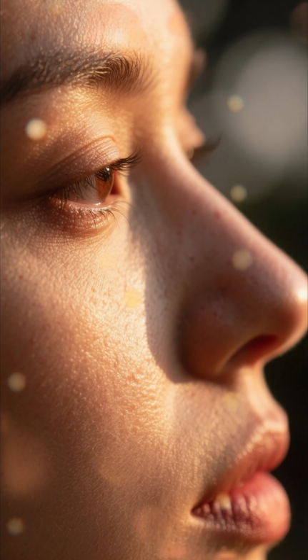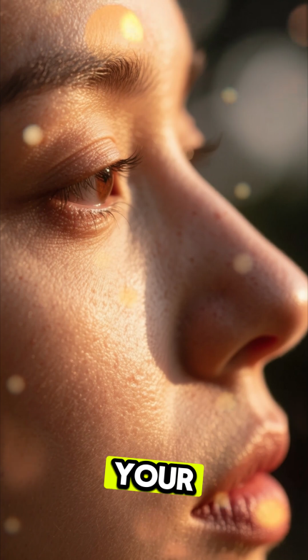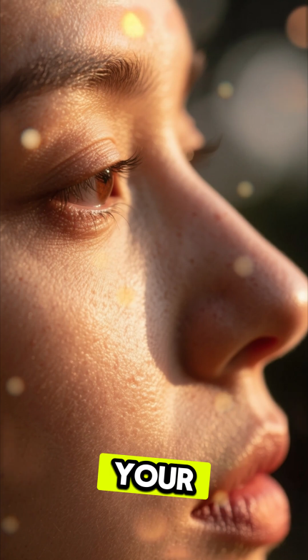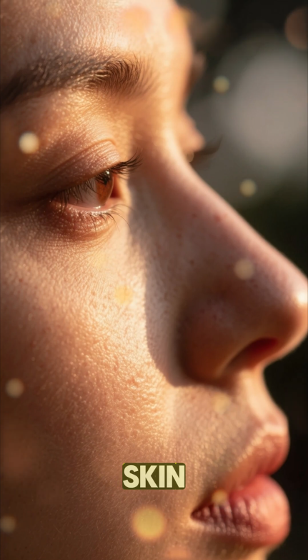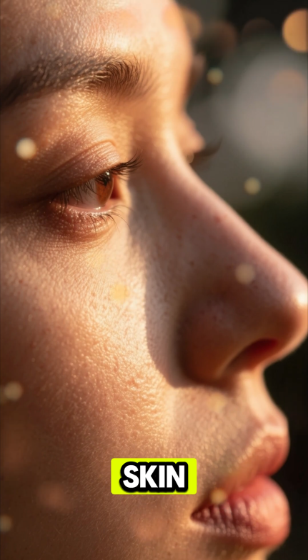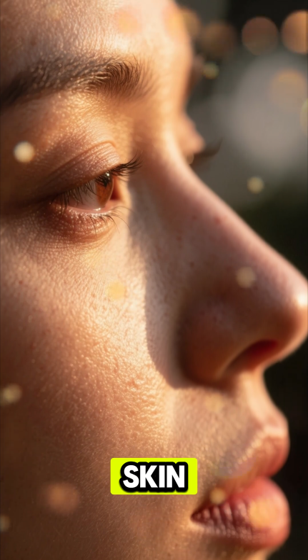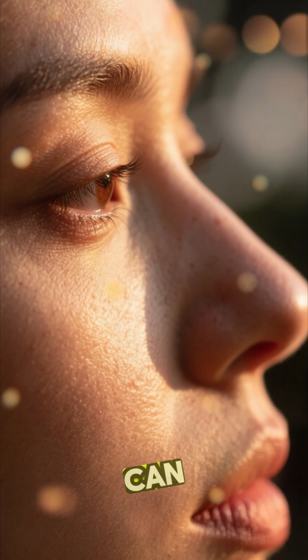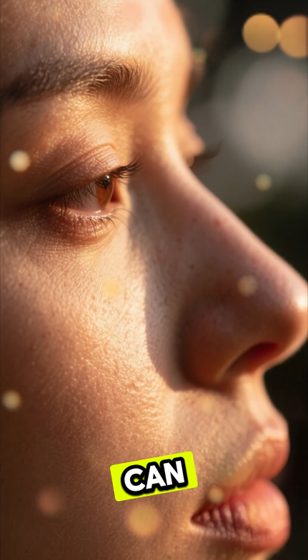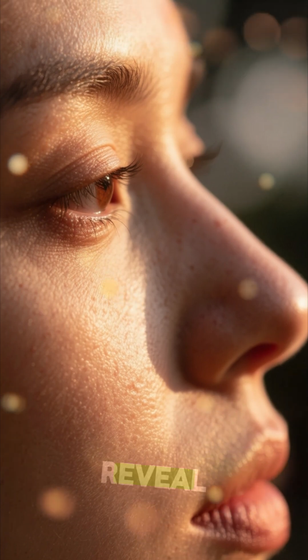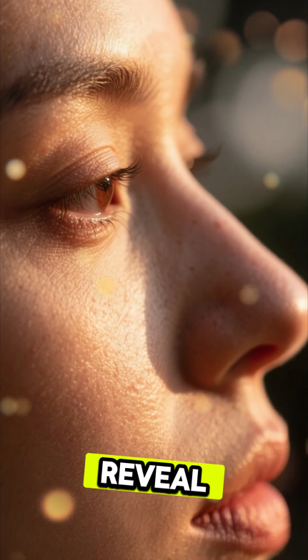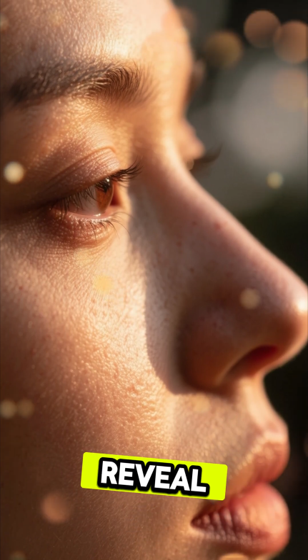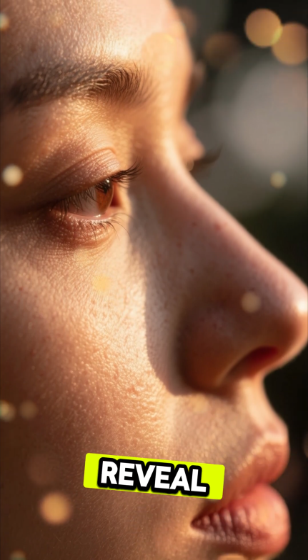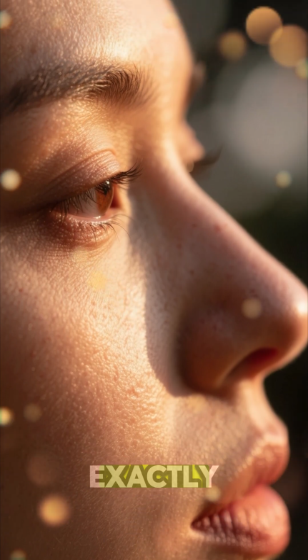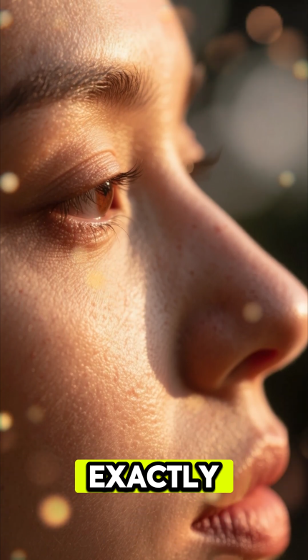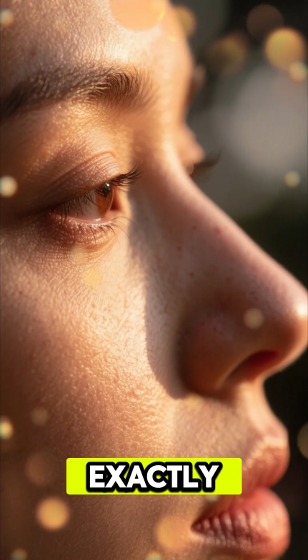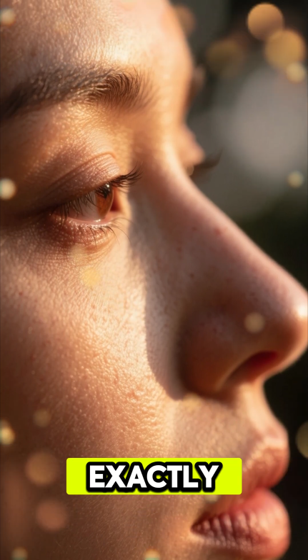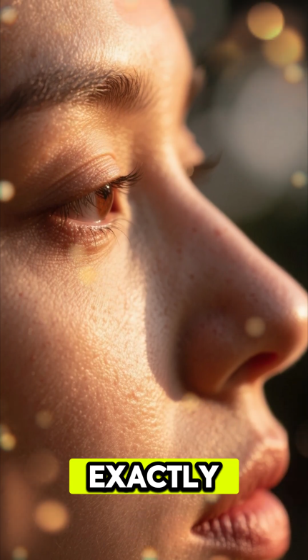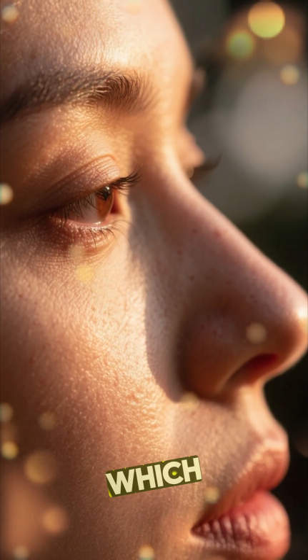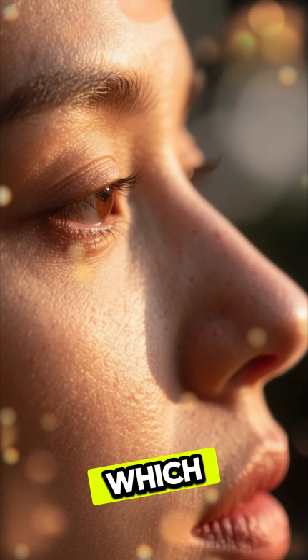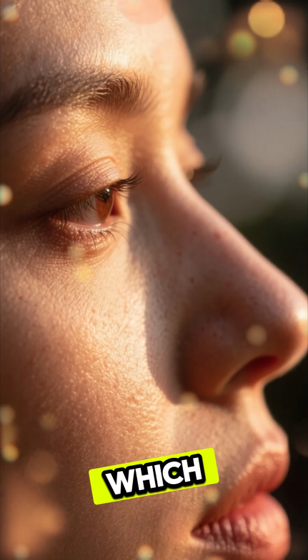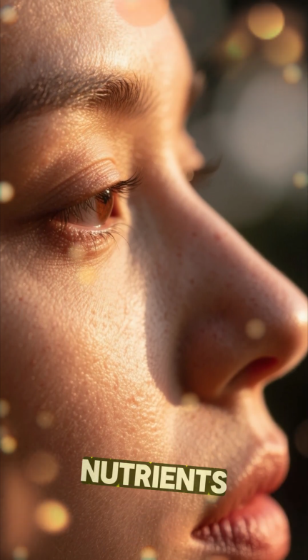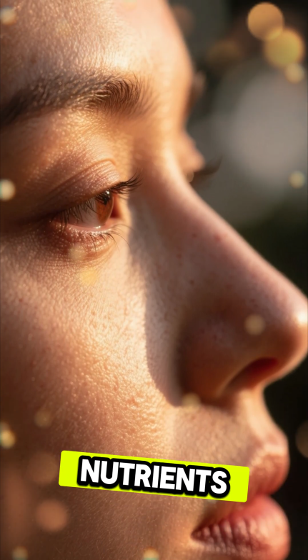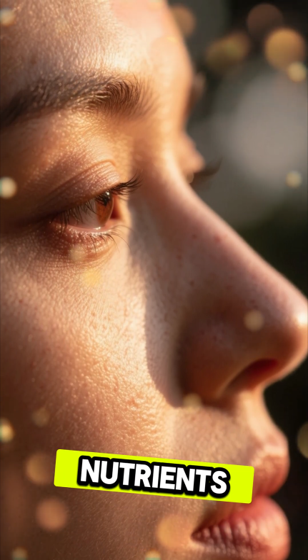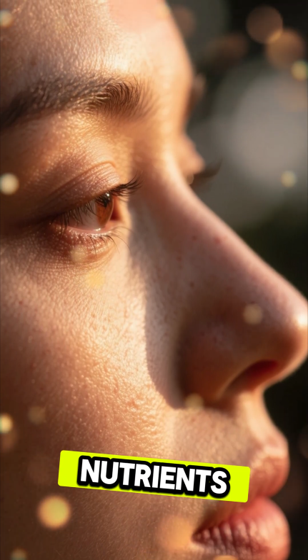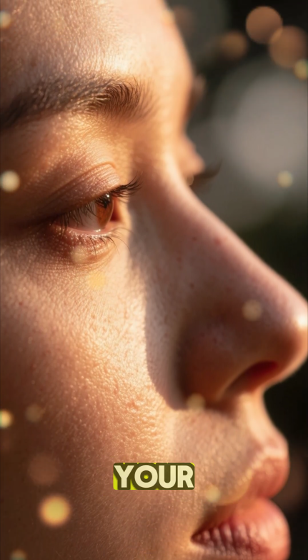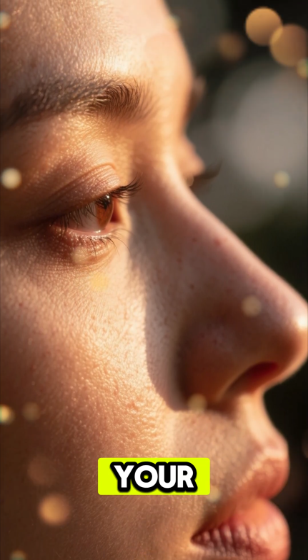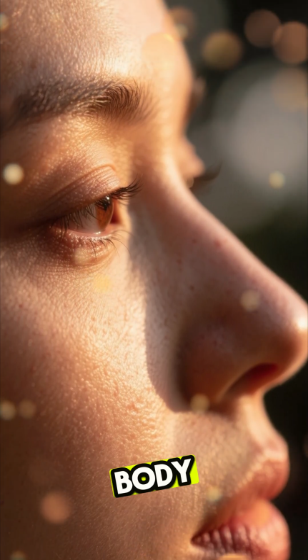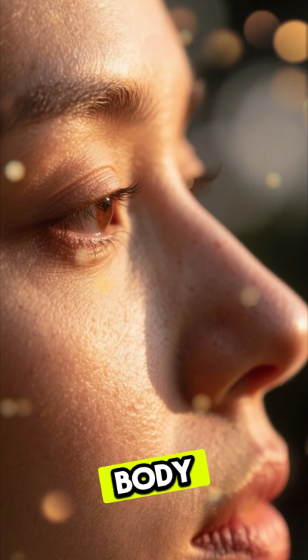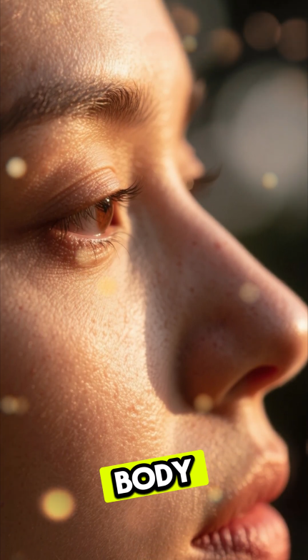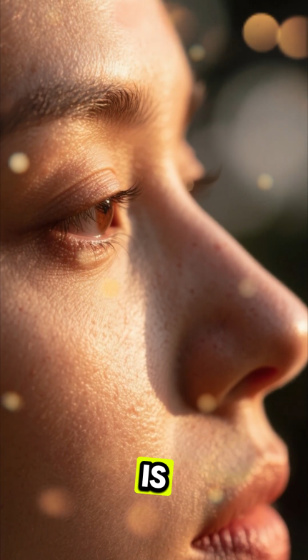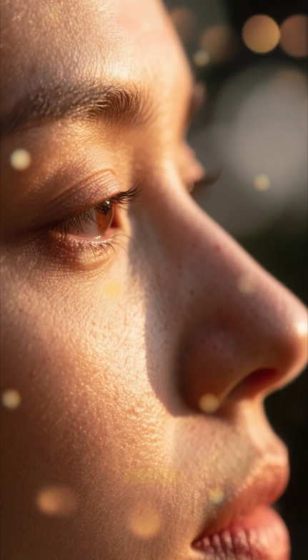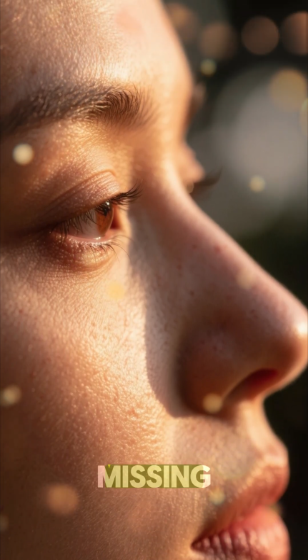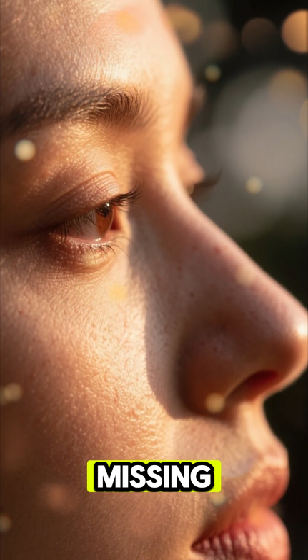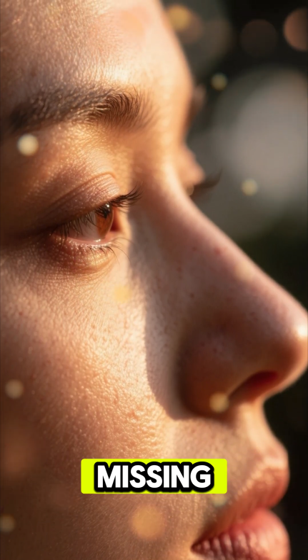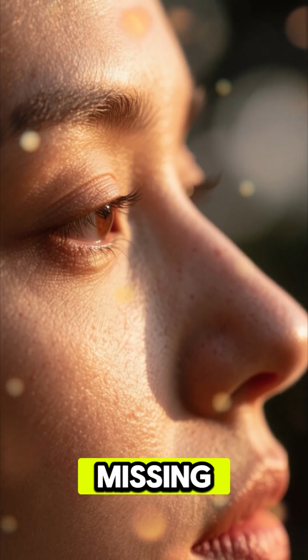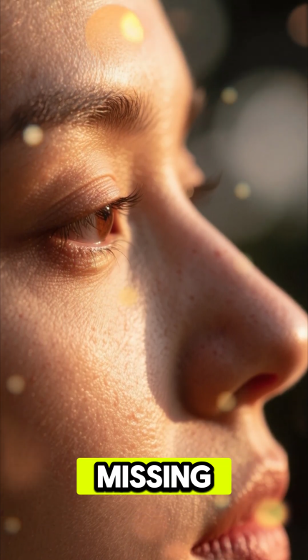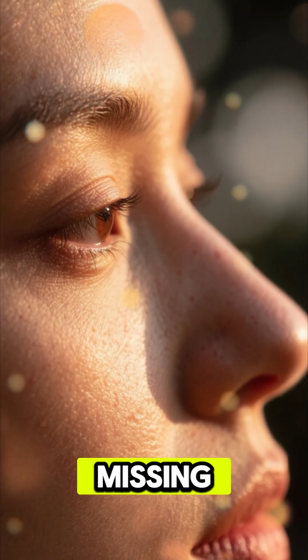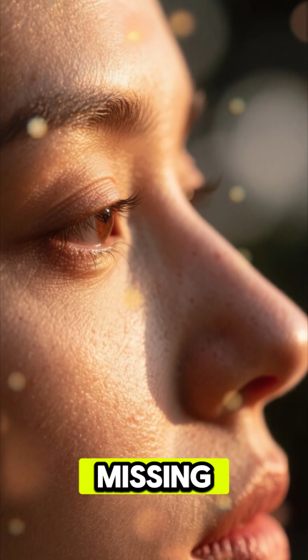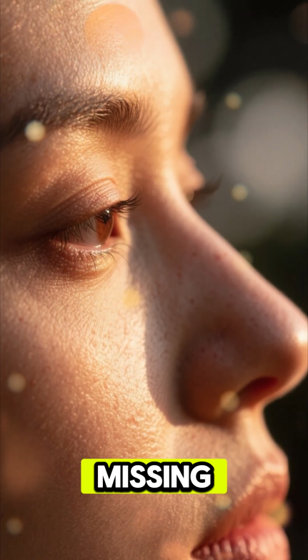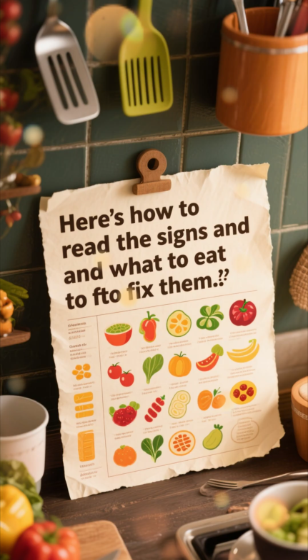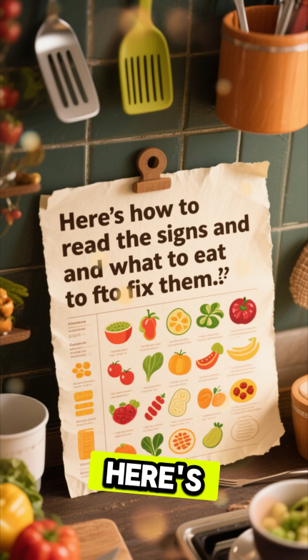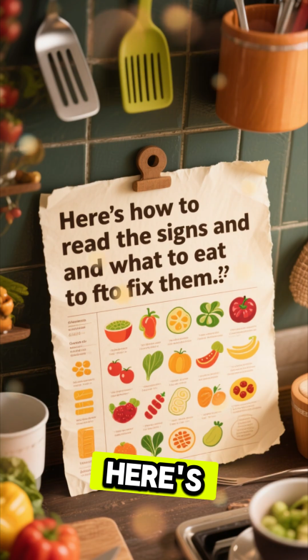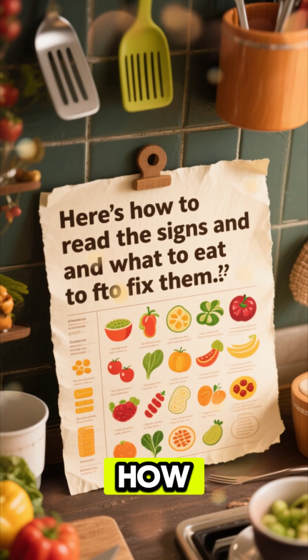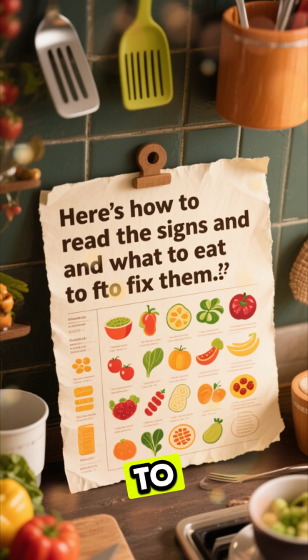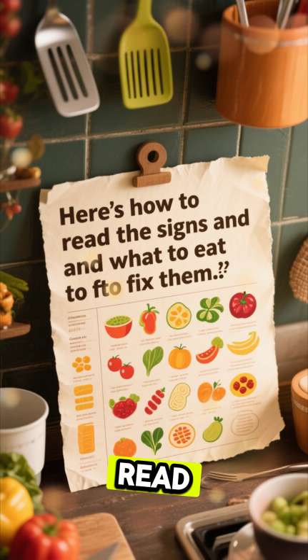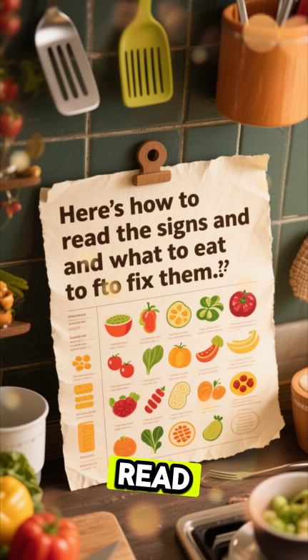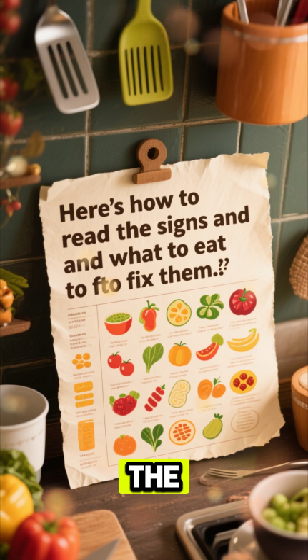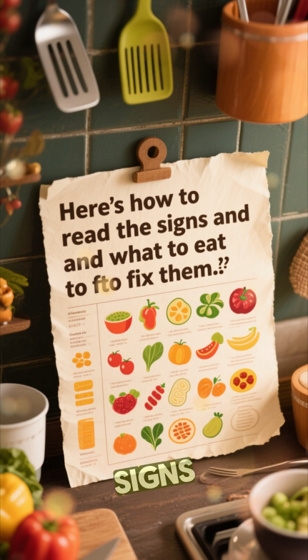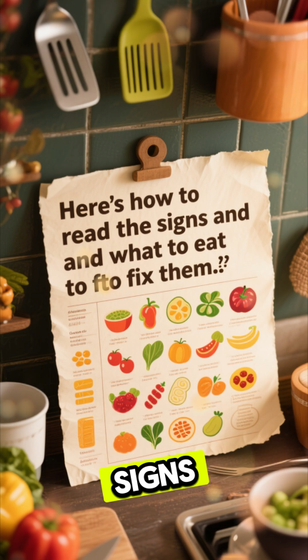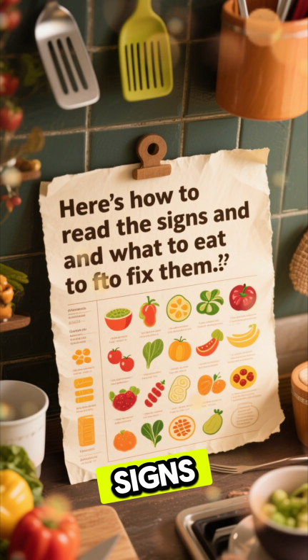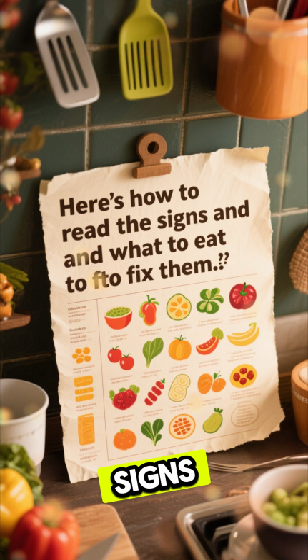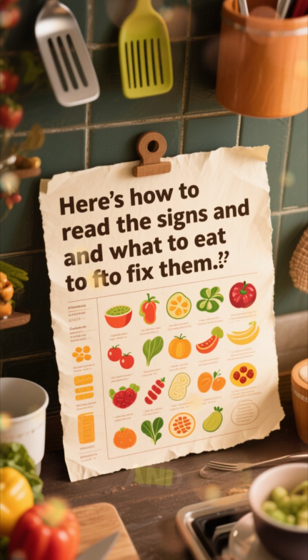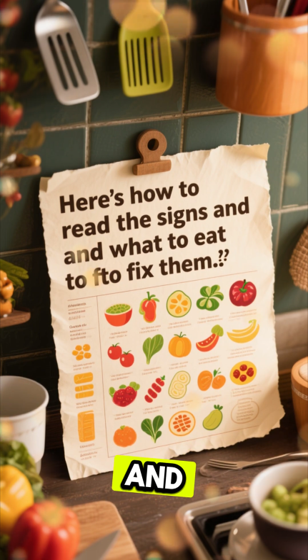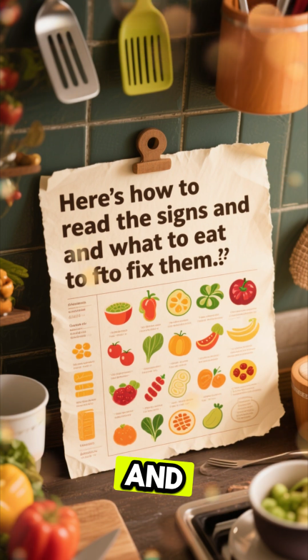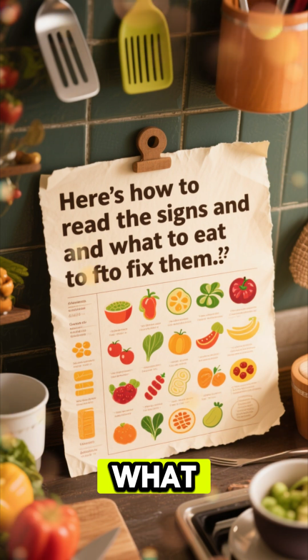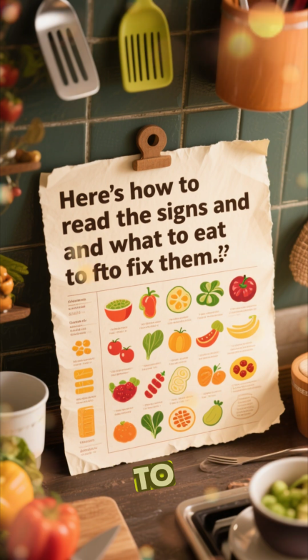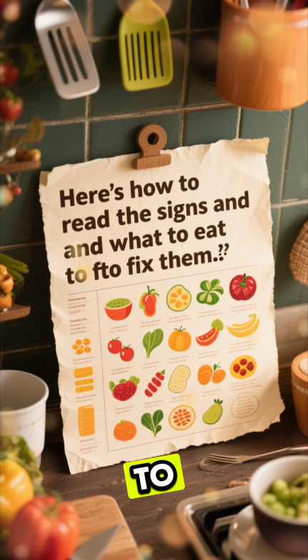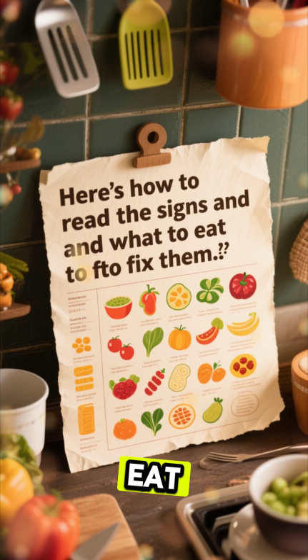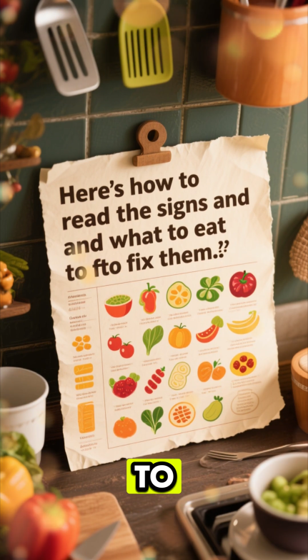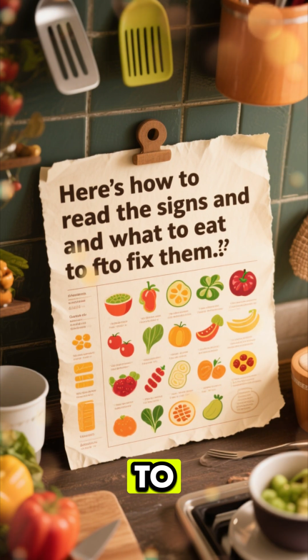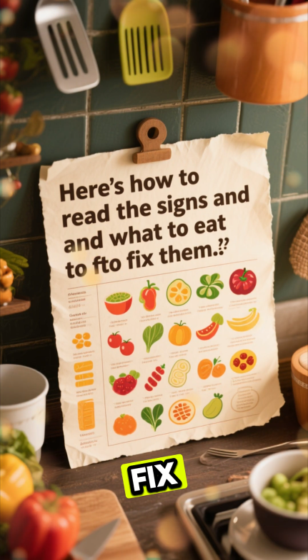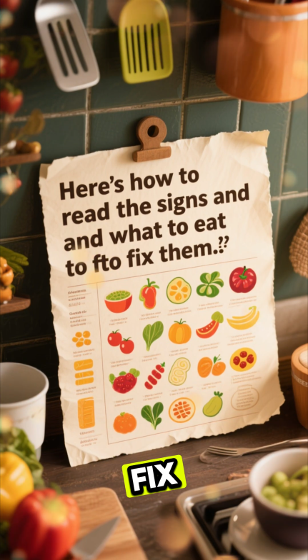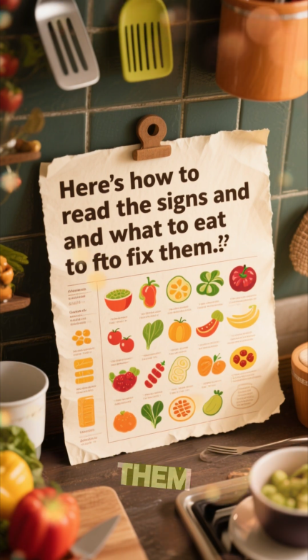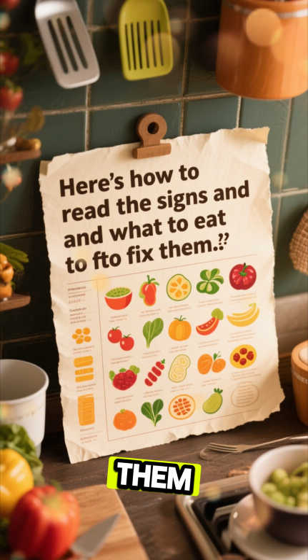Your skin can reveal exactly which nutrients your body is missing. Here's how to read the signs and what to eat to fix them.